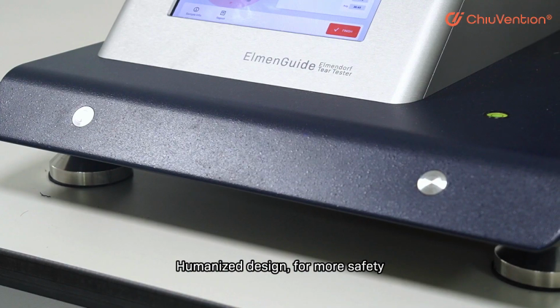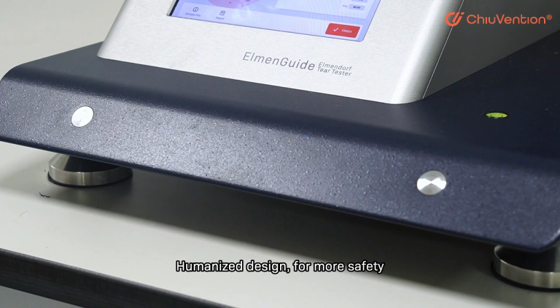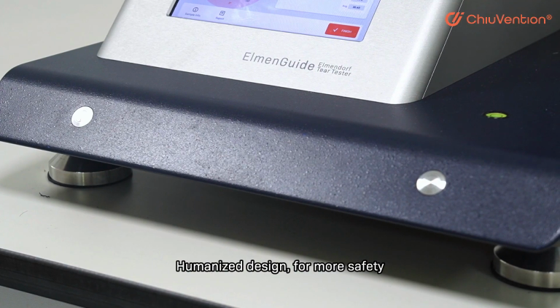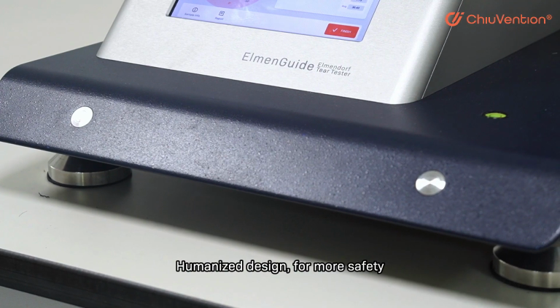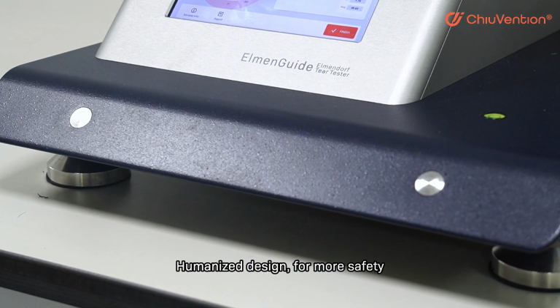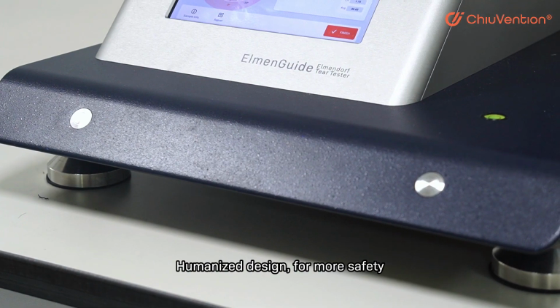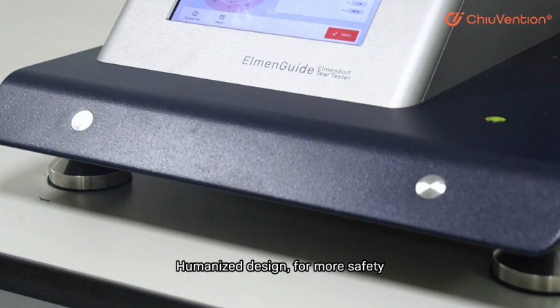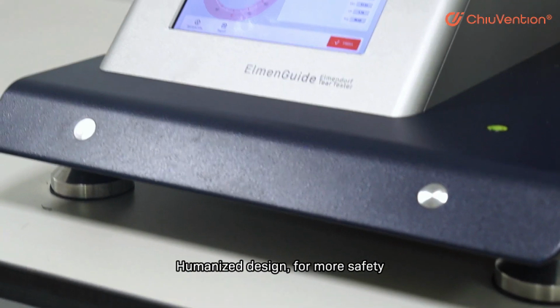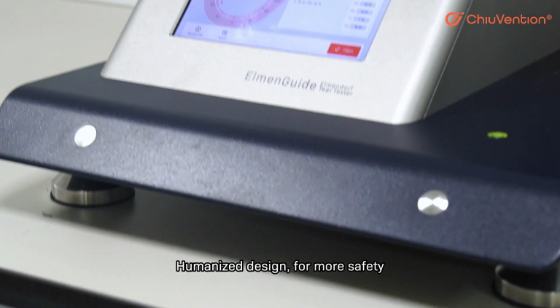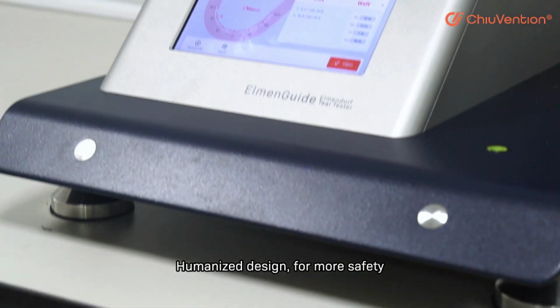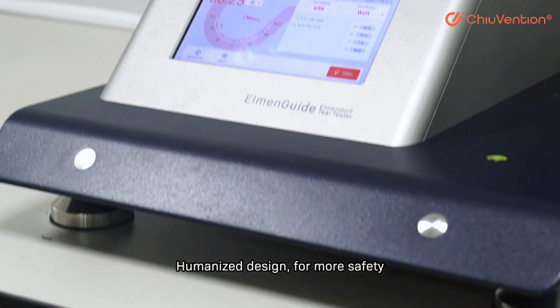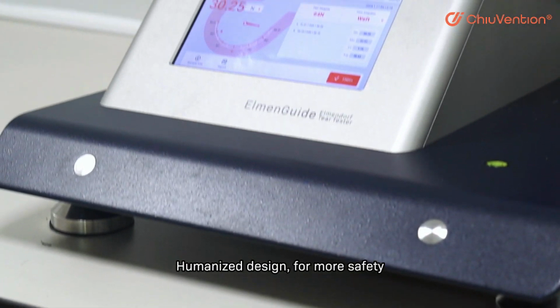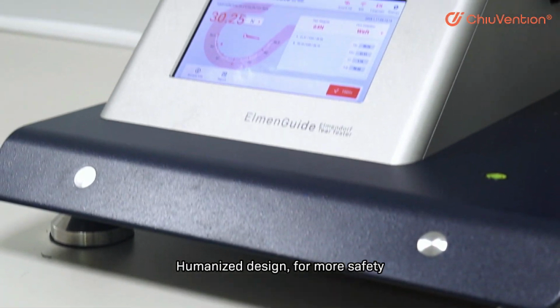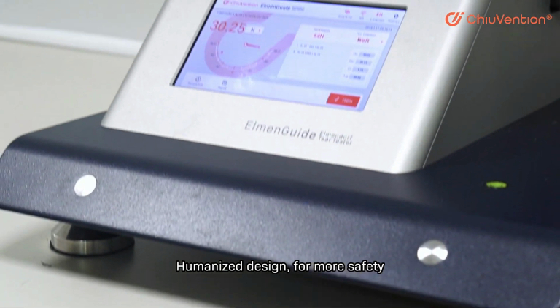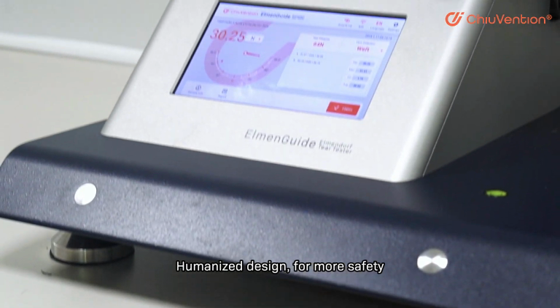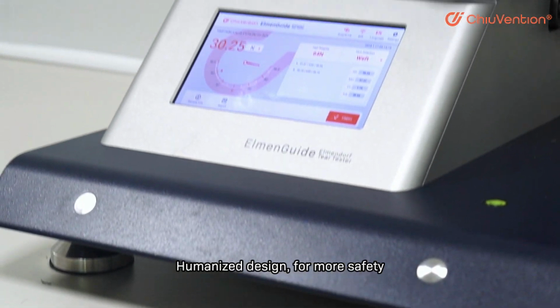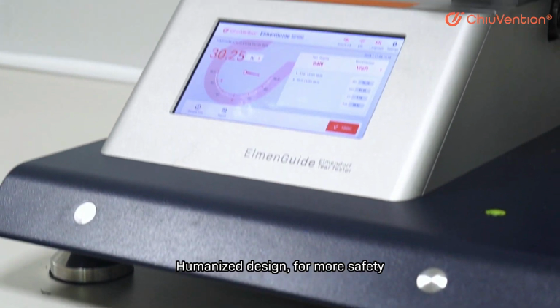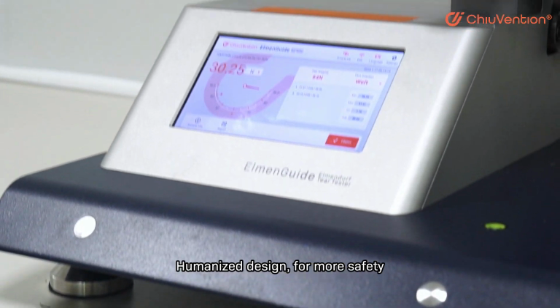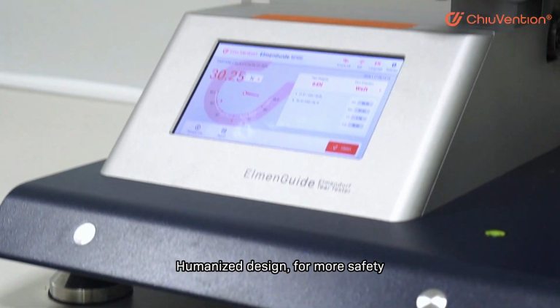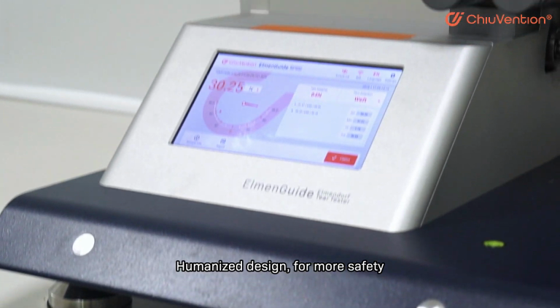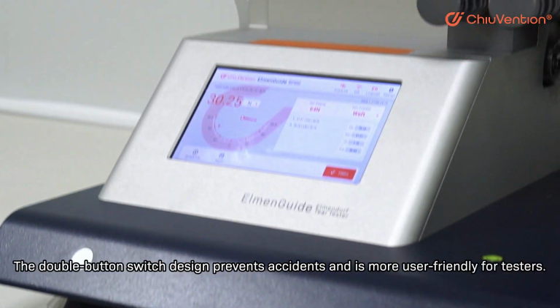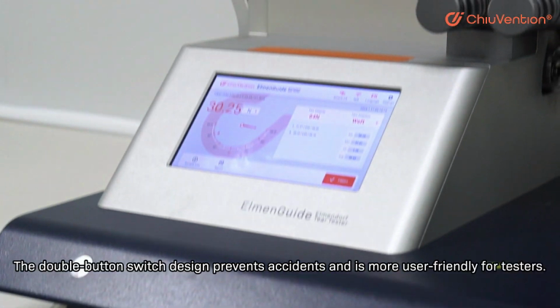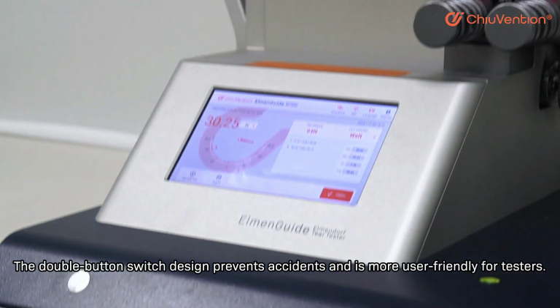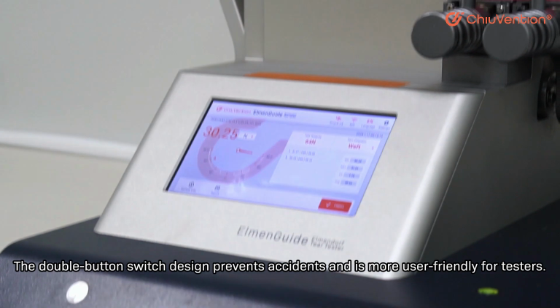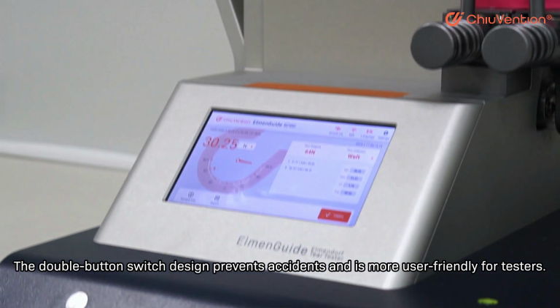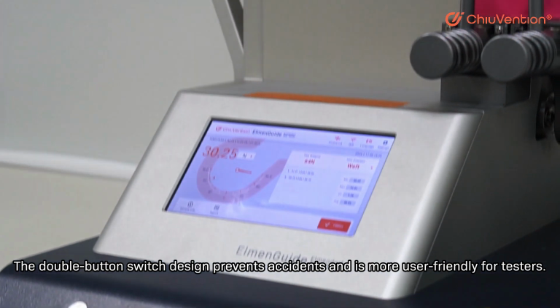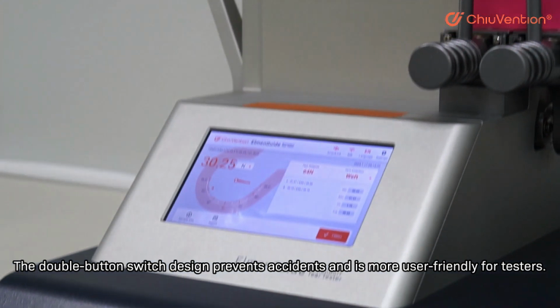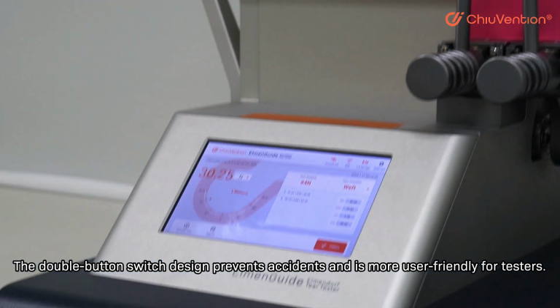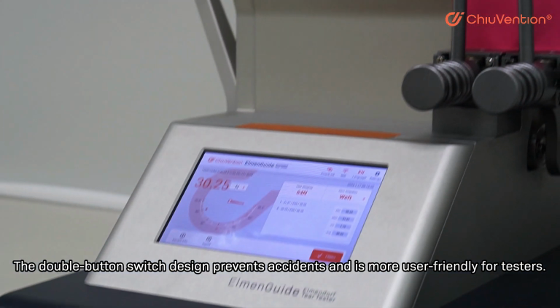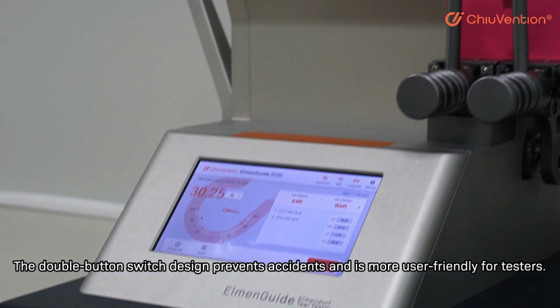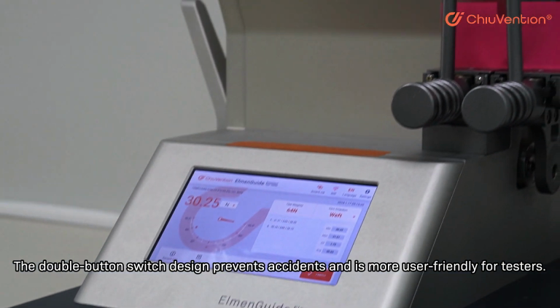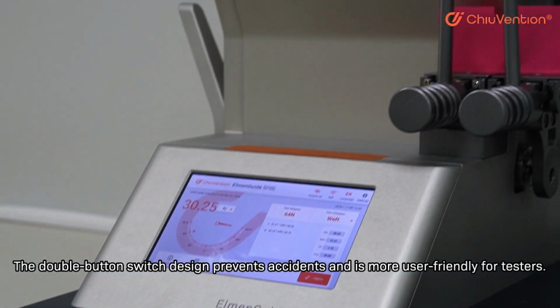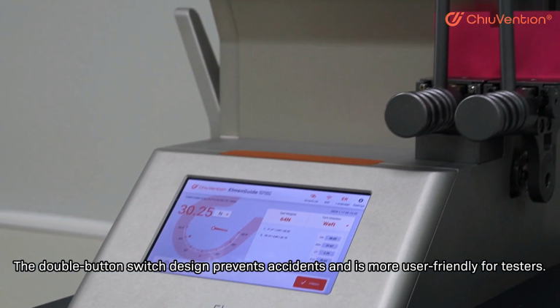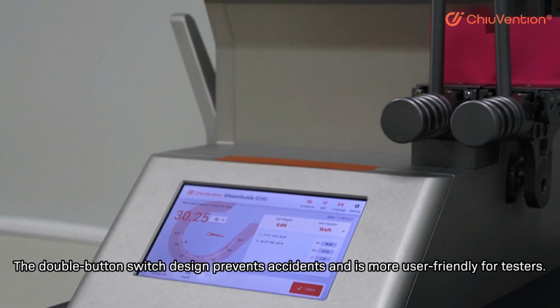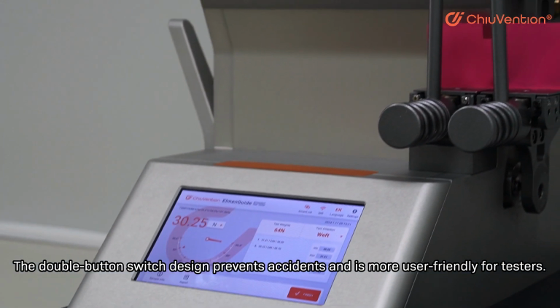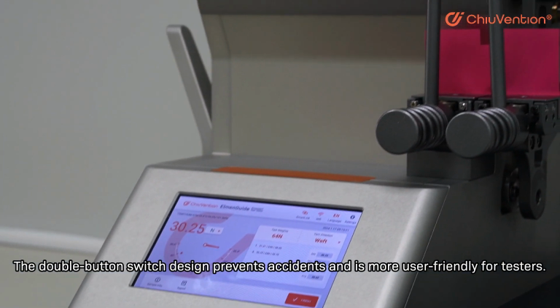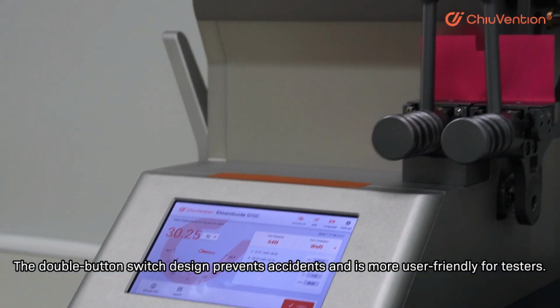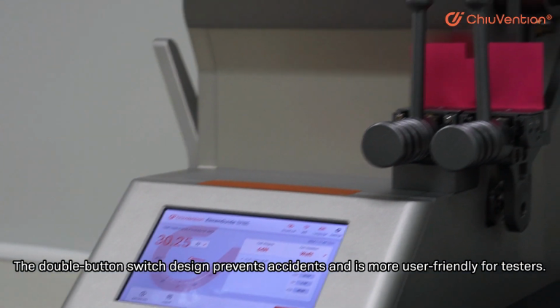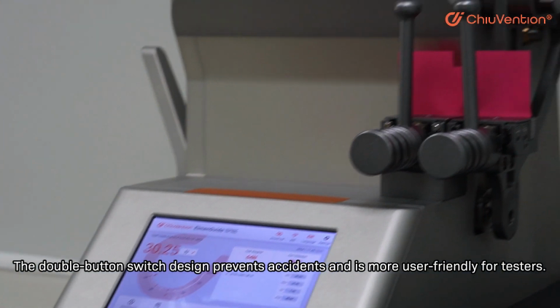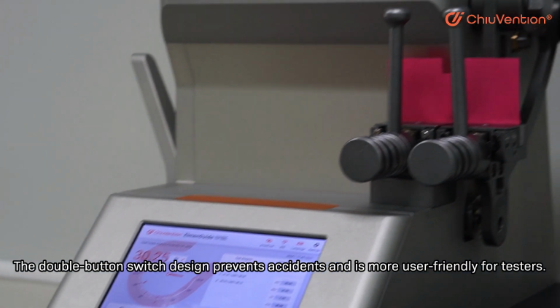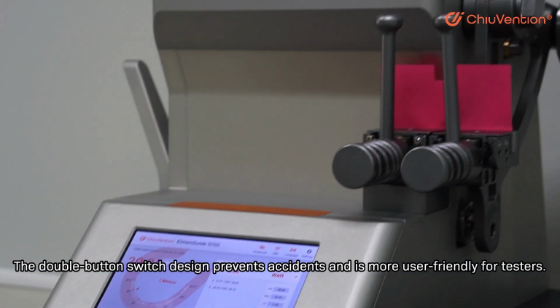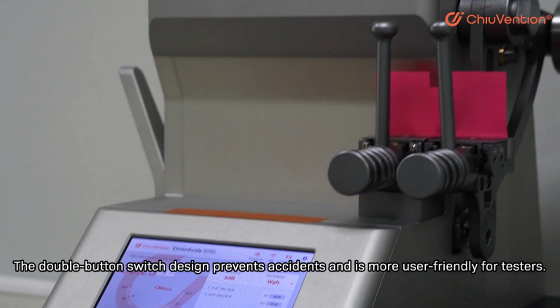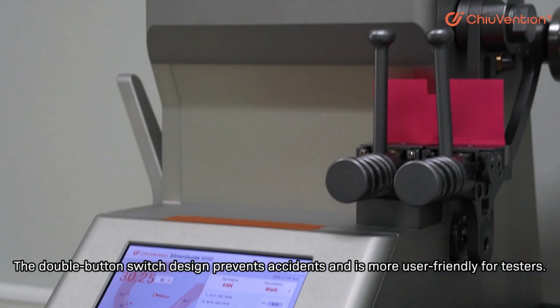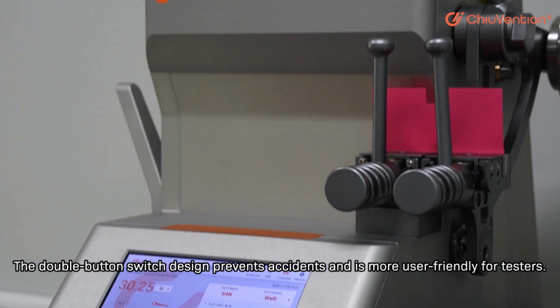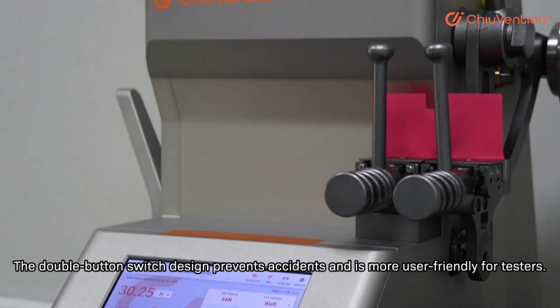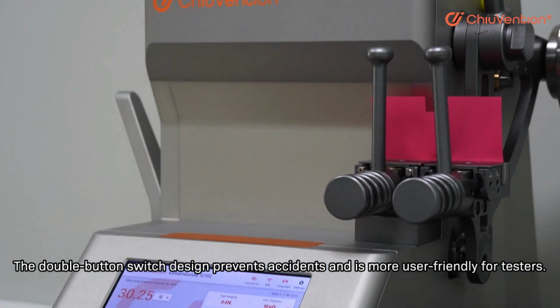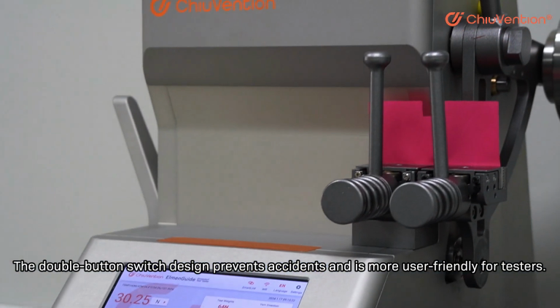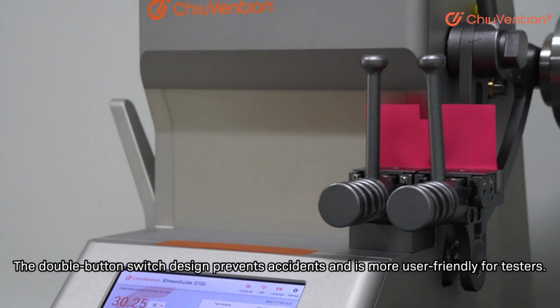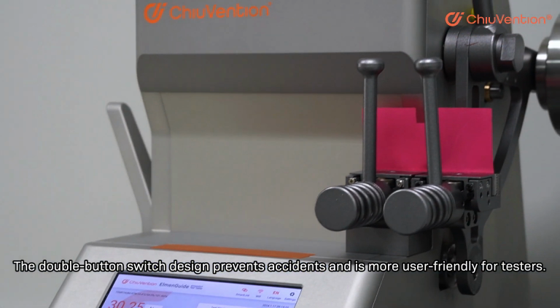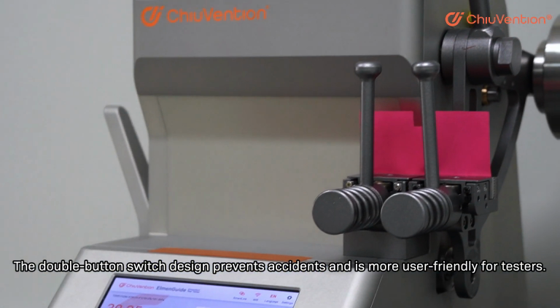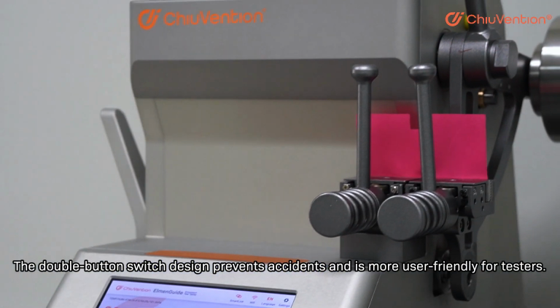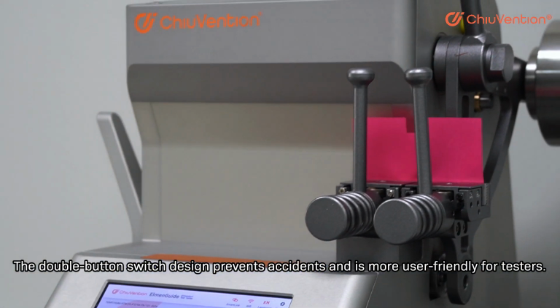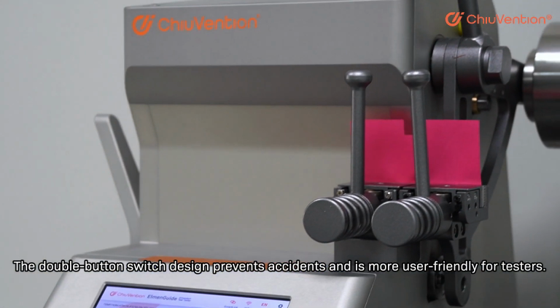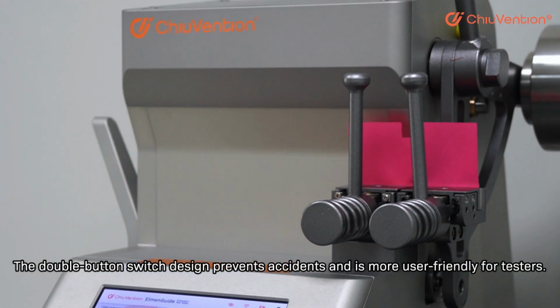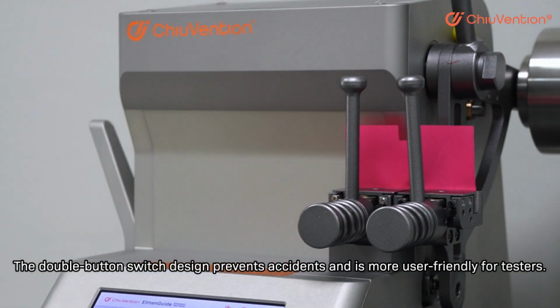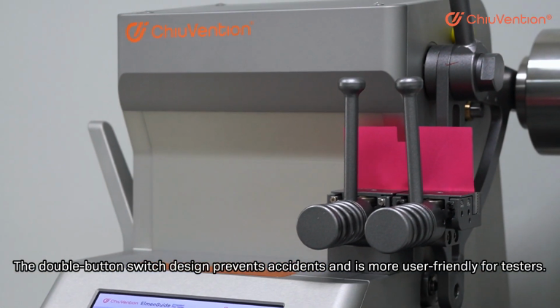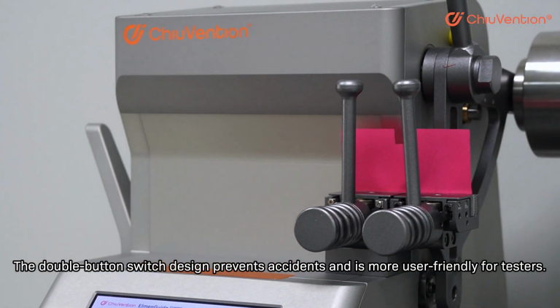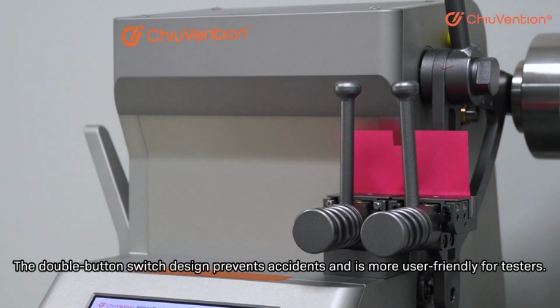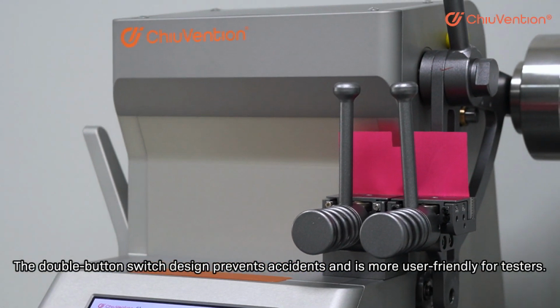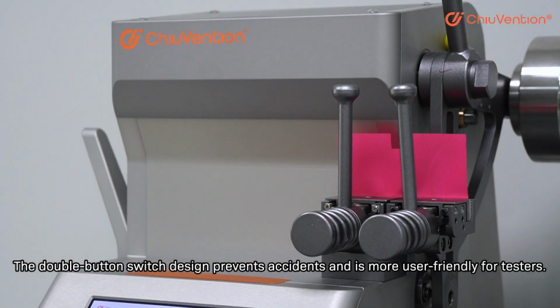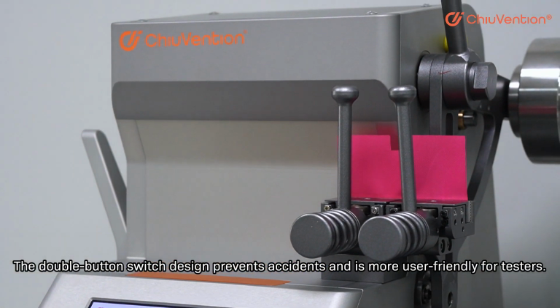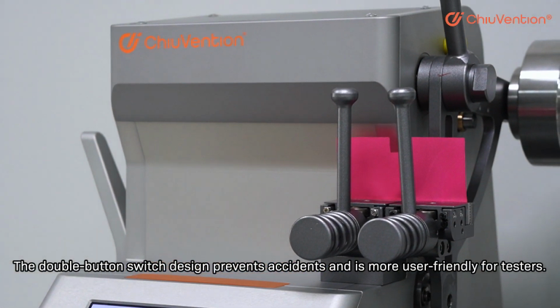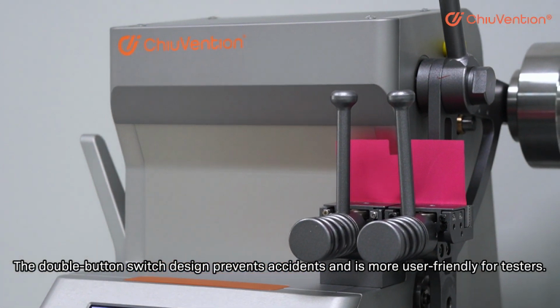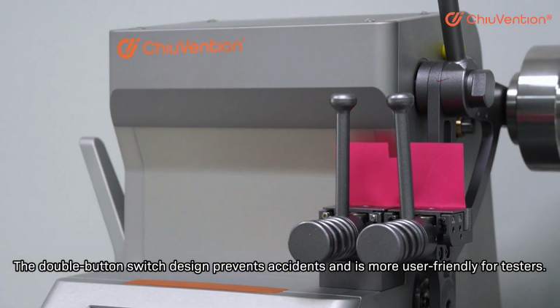Humanized design for more safety: the double-button switch design prevents accidents and is more user-friendly for testers.